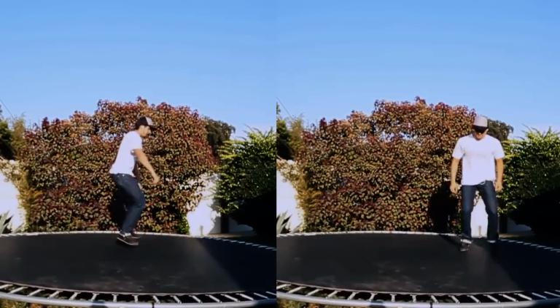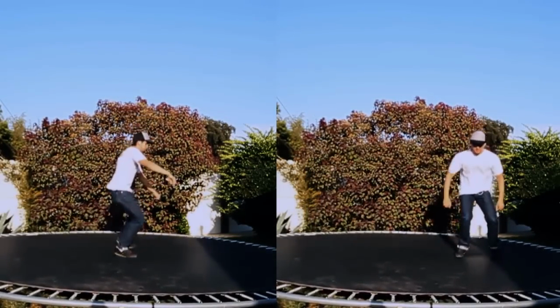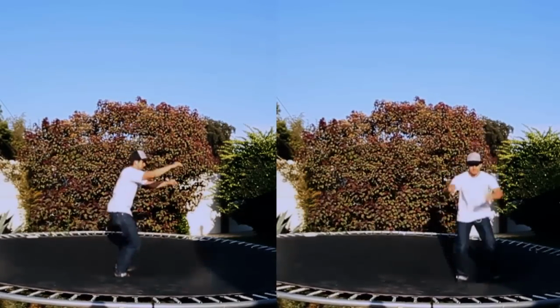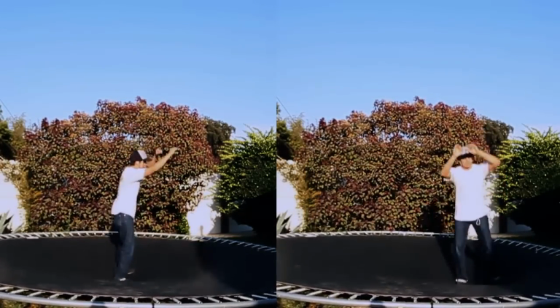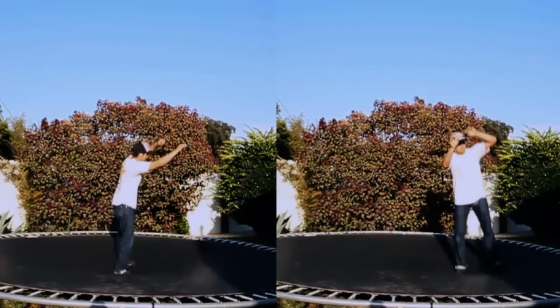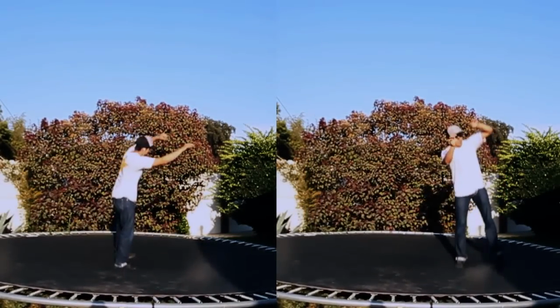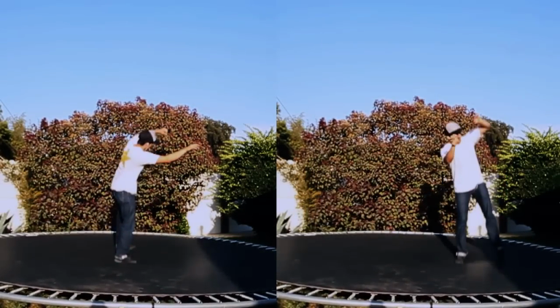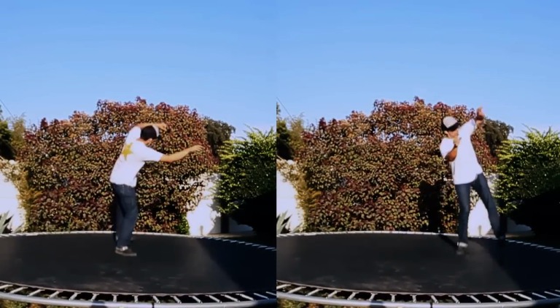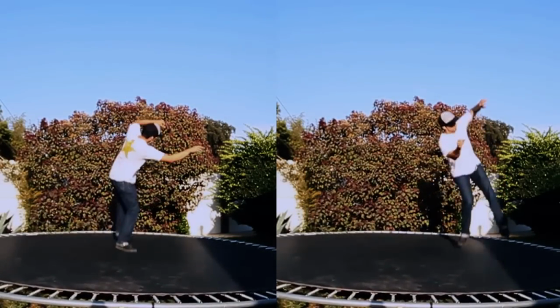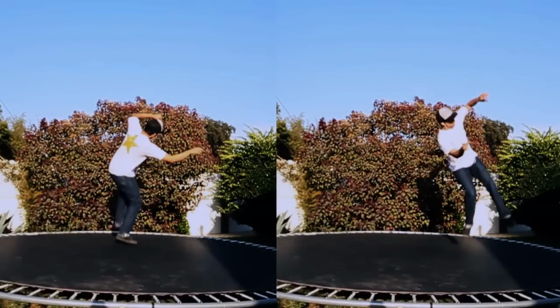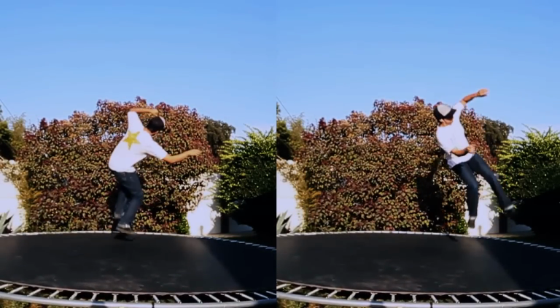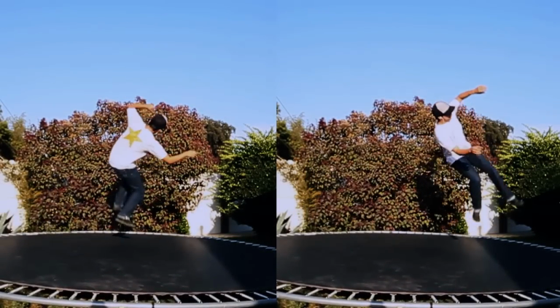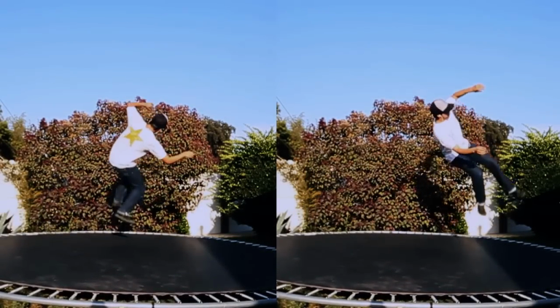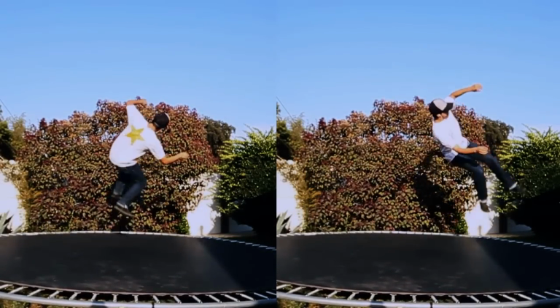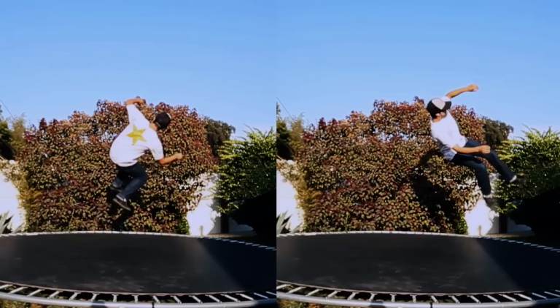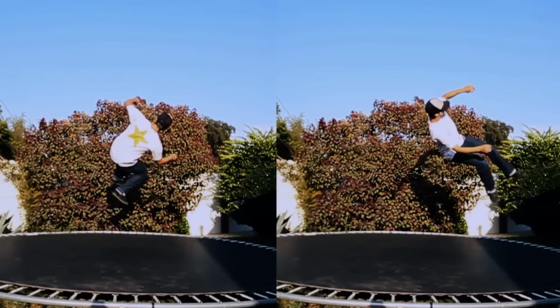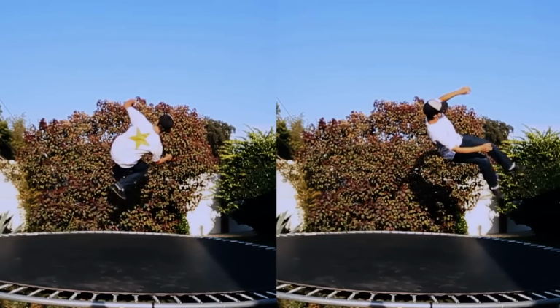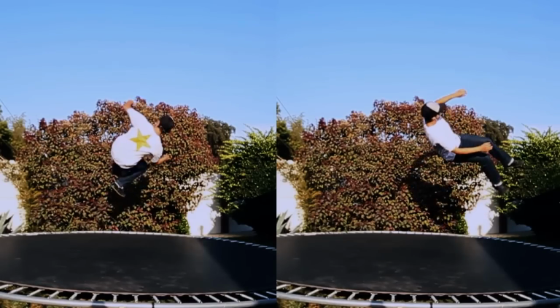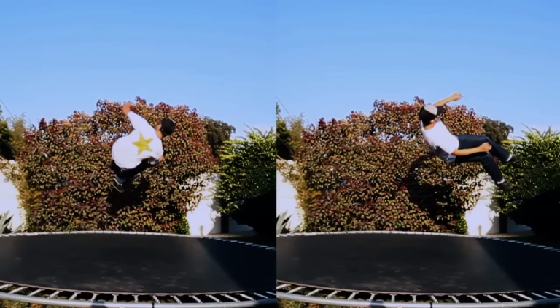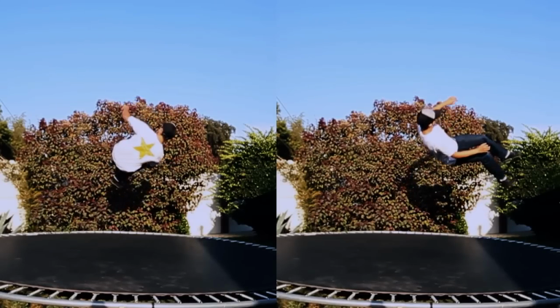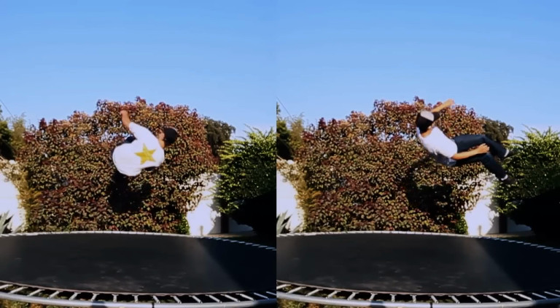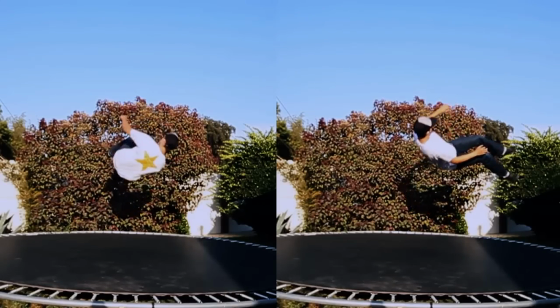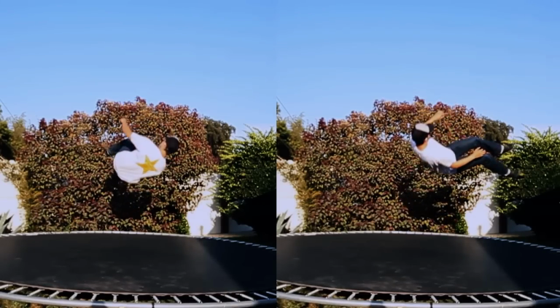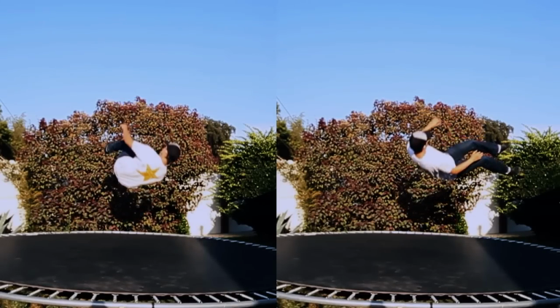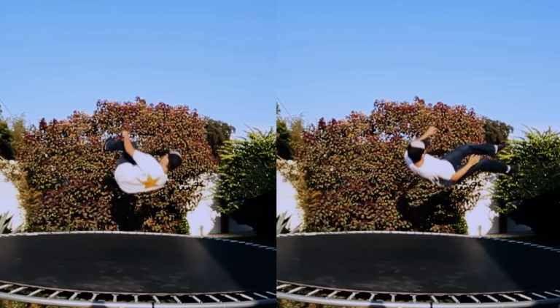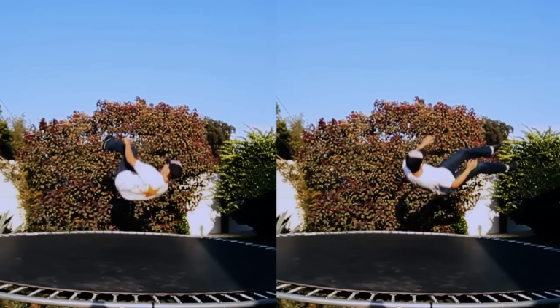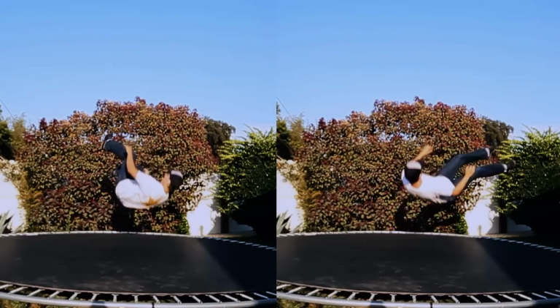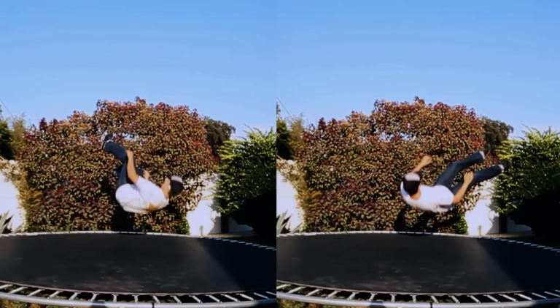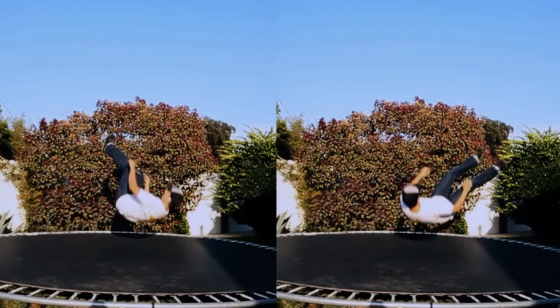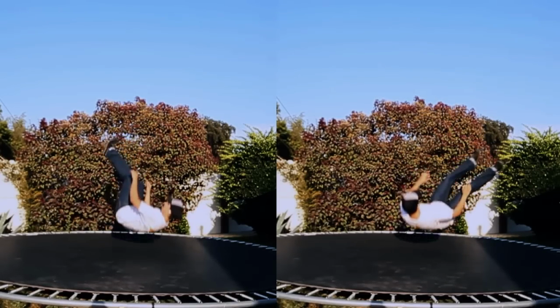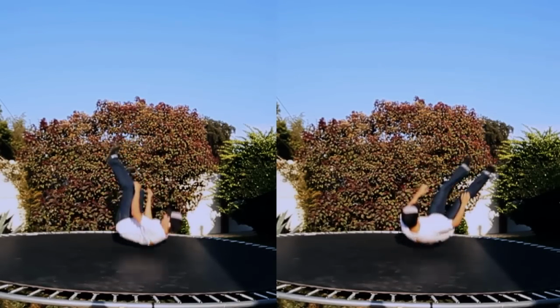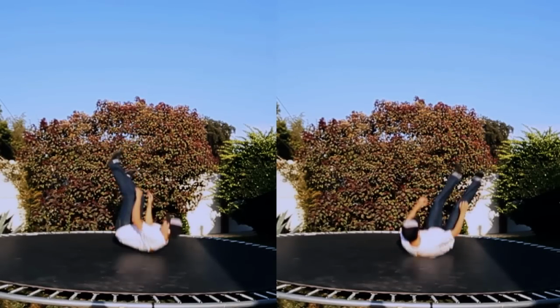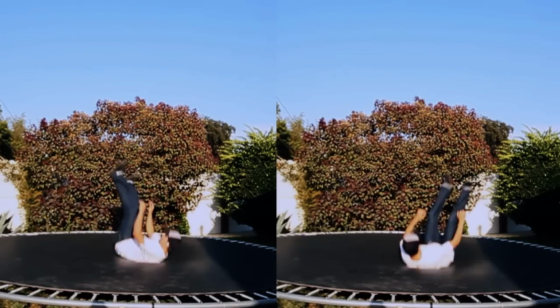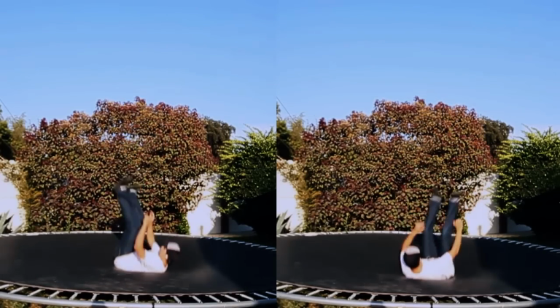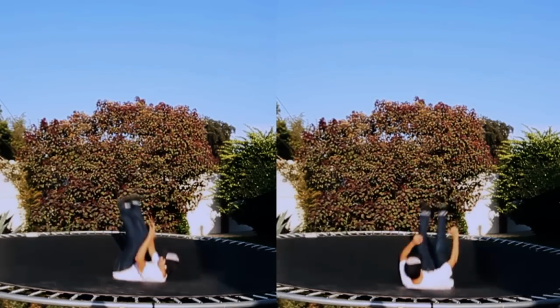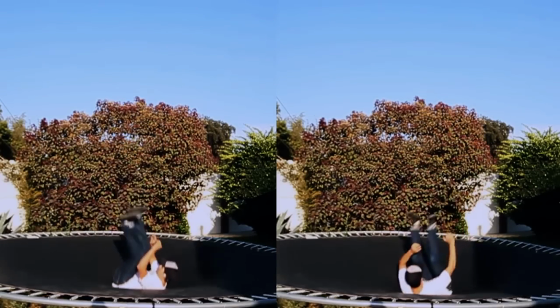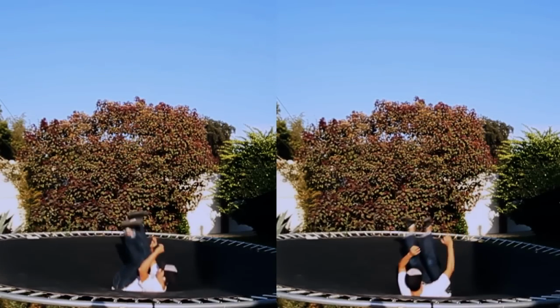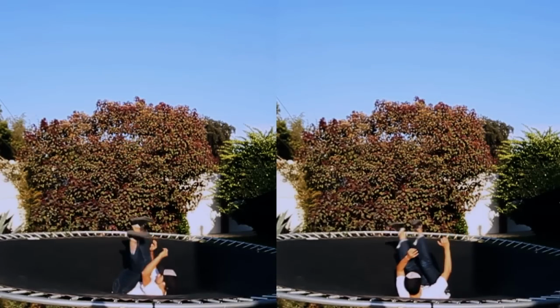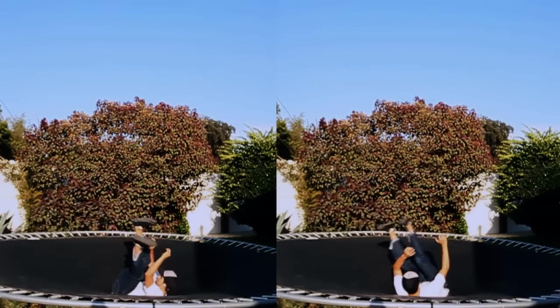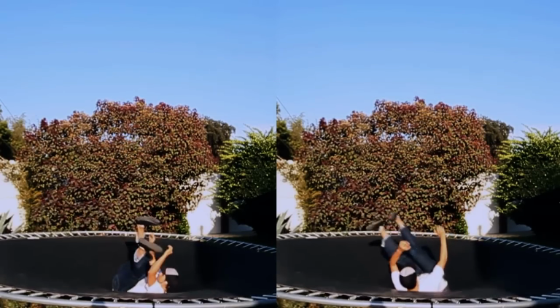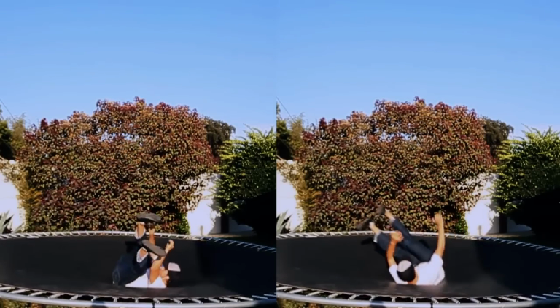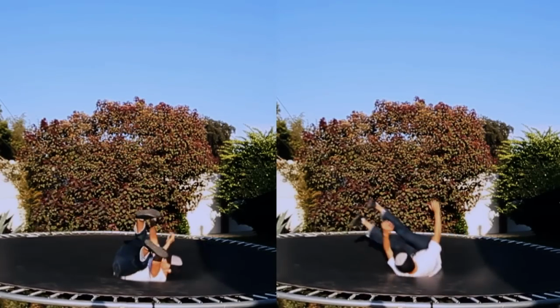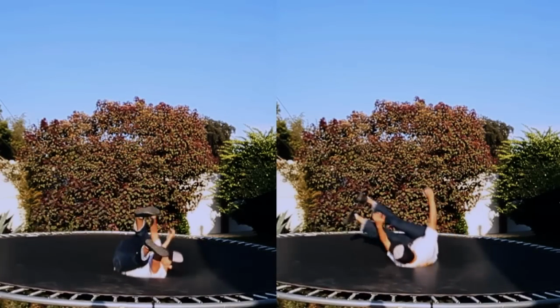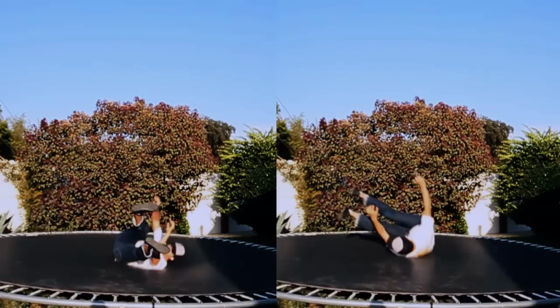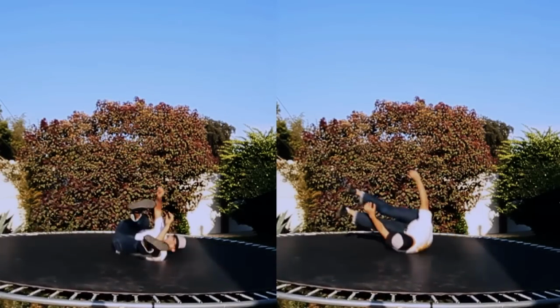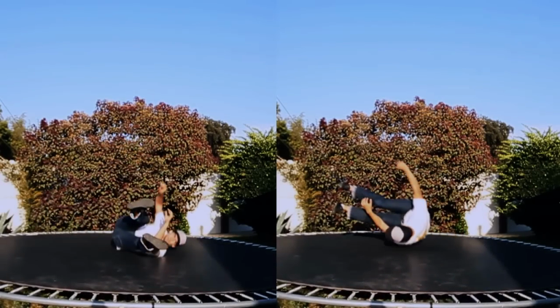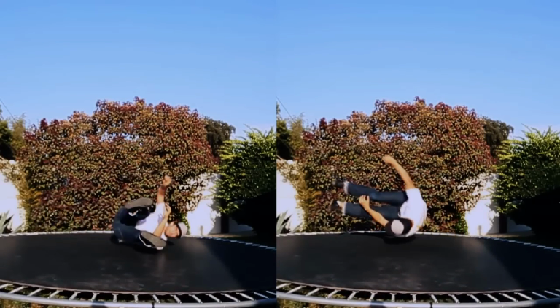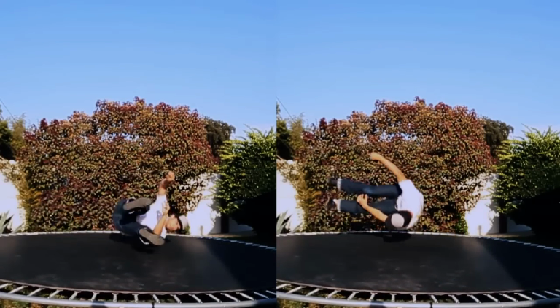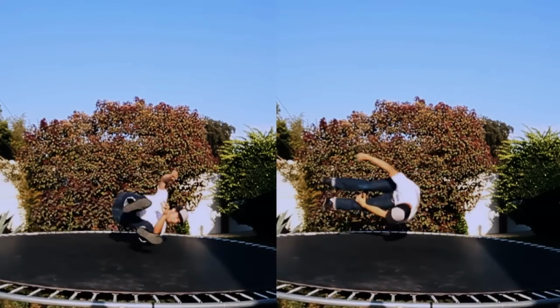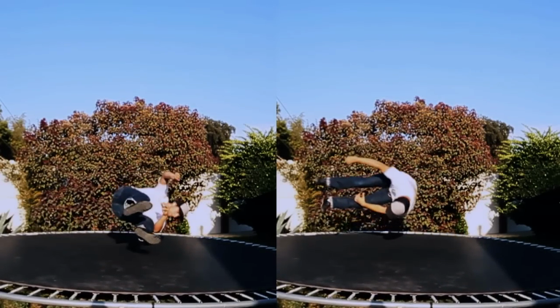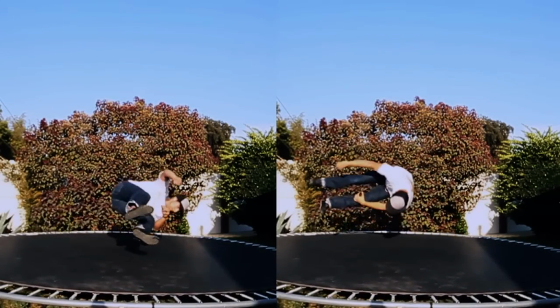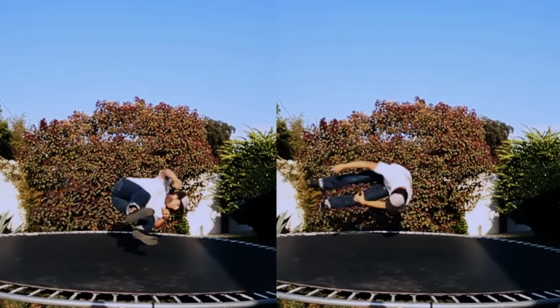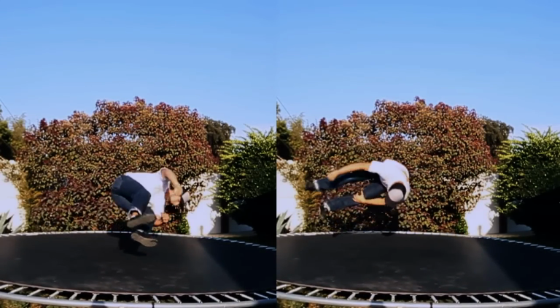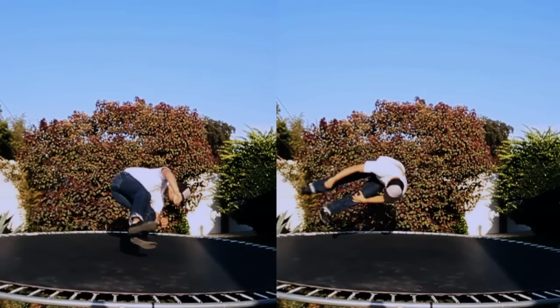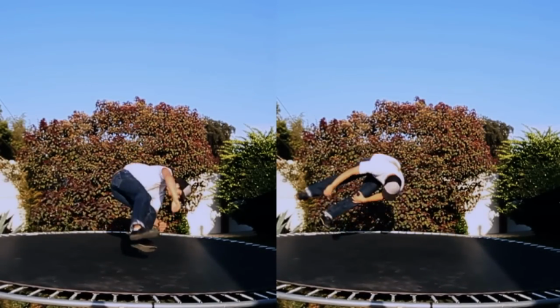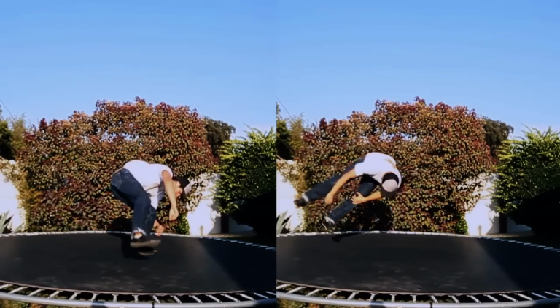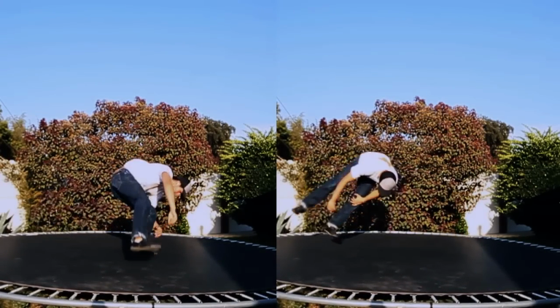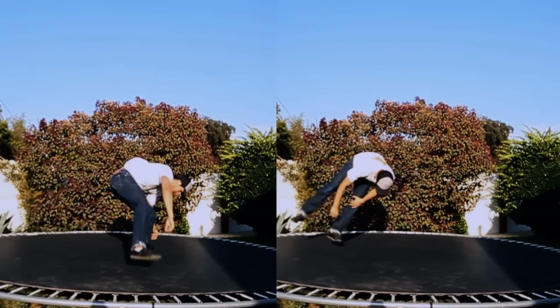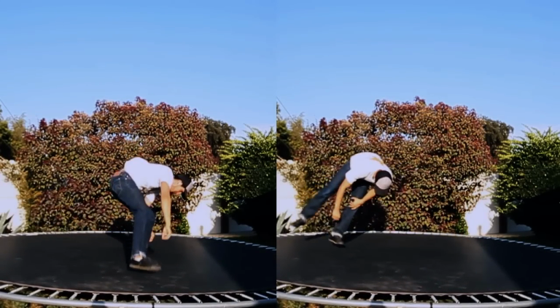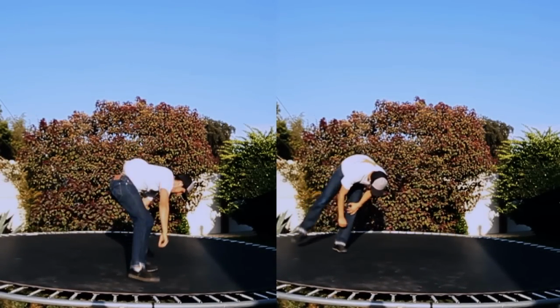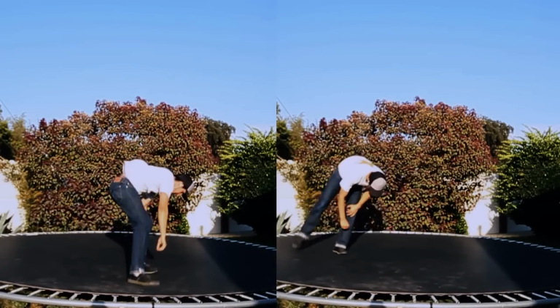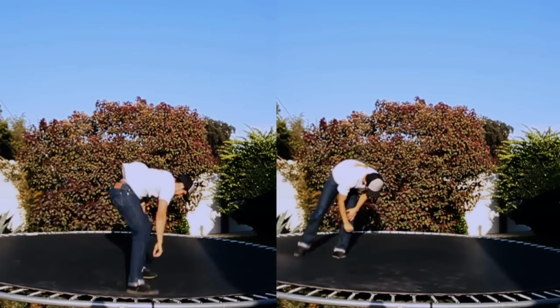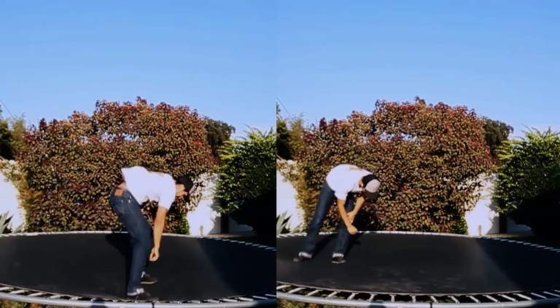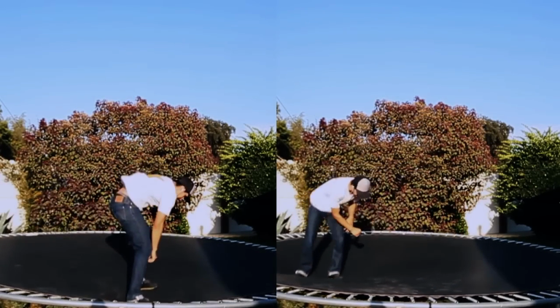When you're starting your jump, it's a slight rotation to your back. Bounce, and you go to your feet.